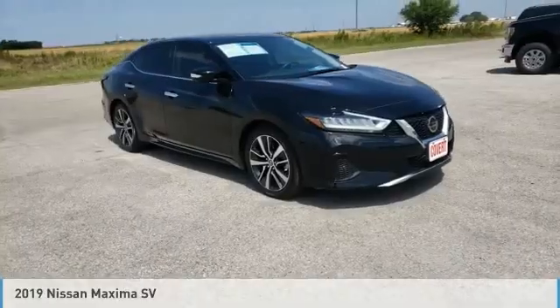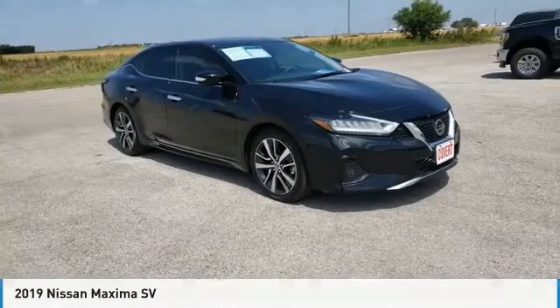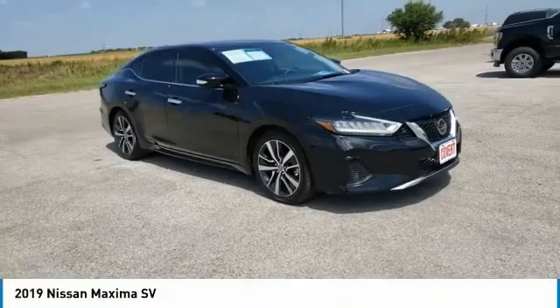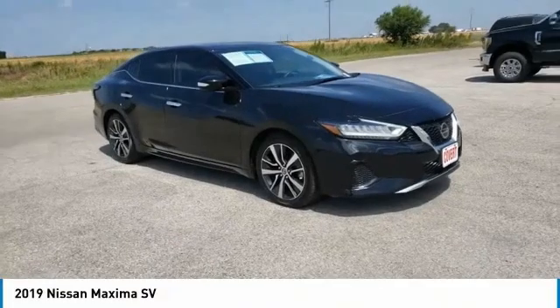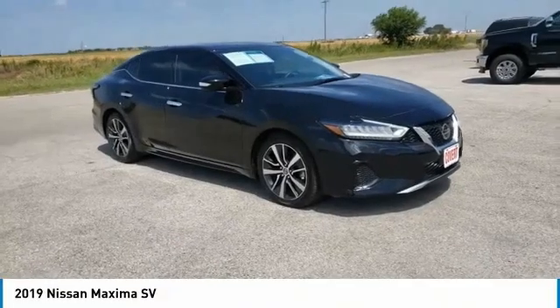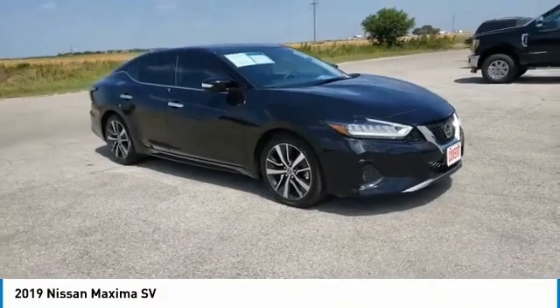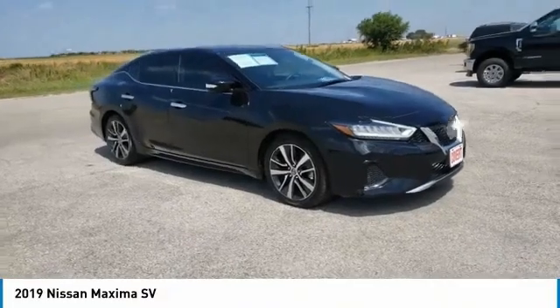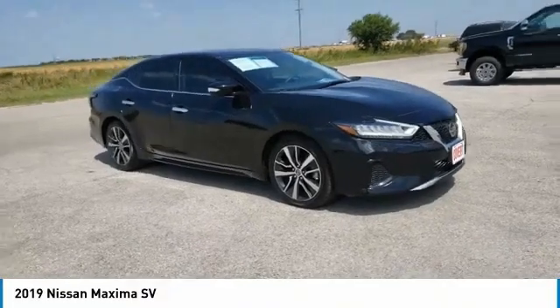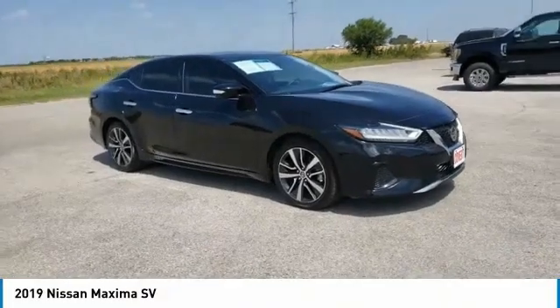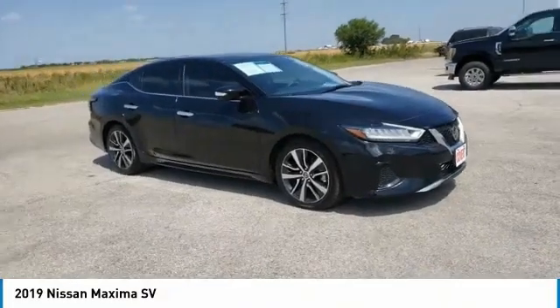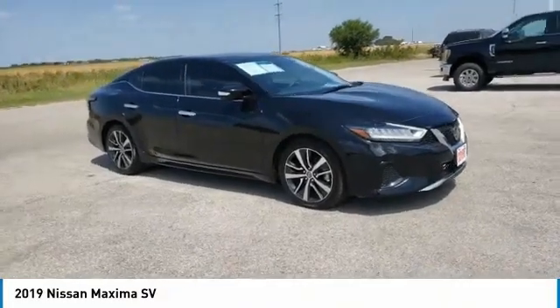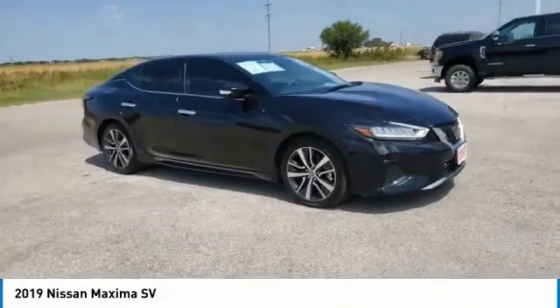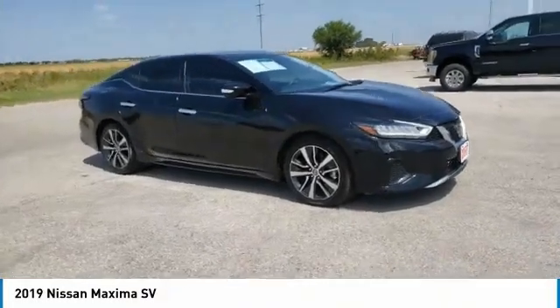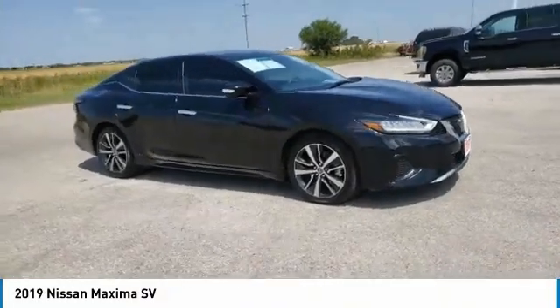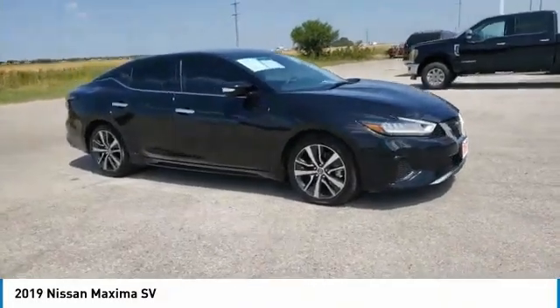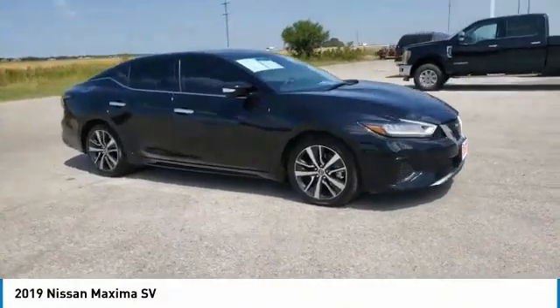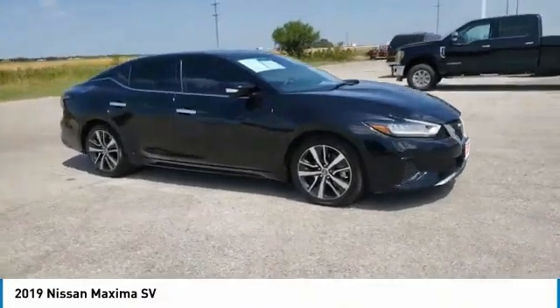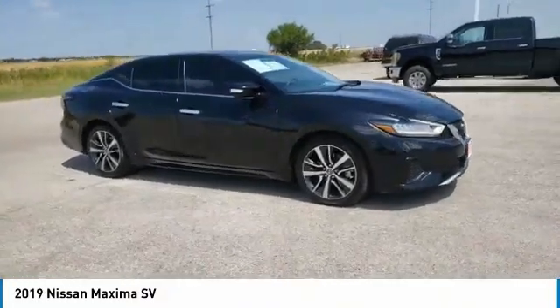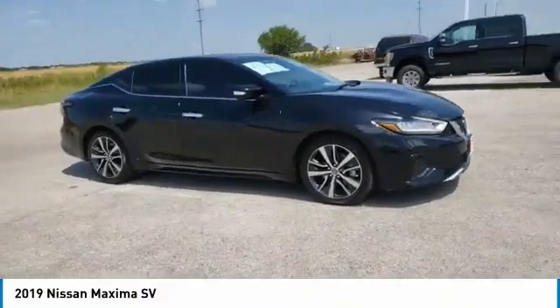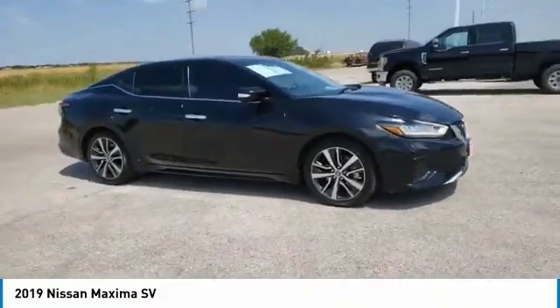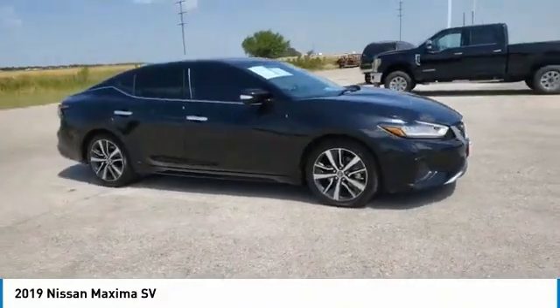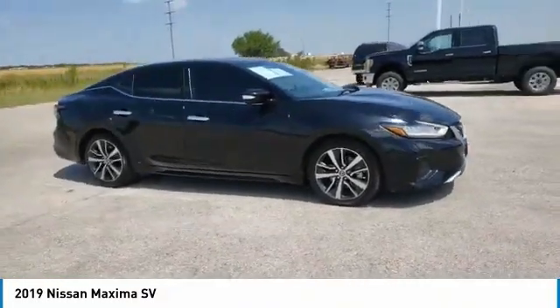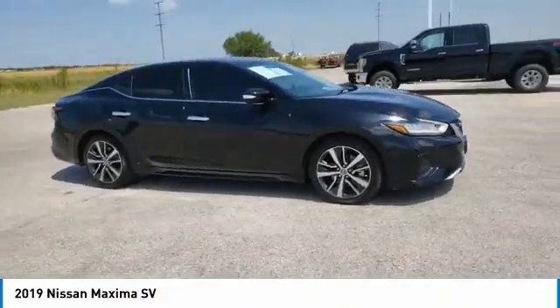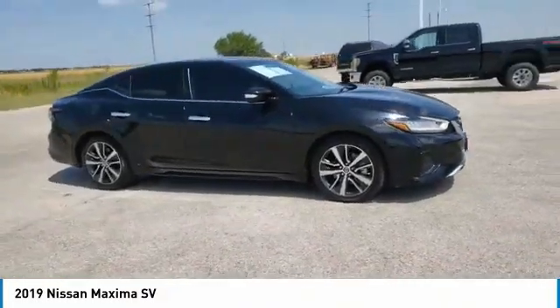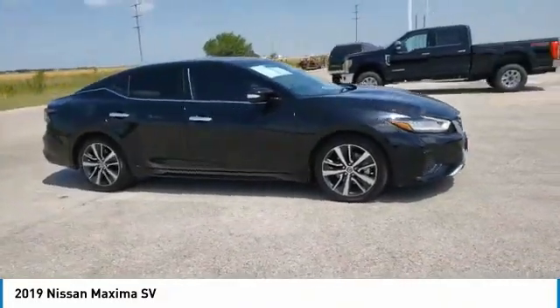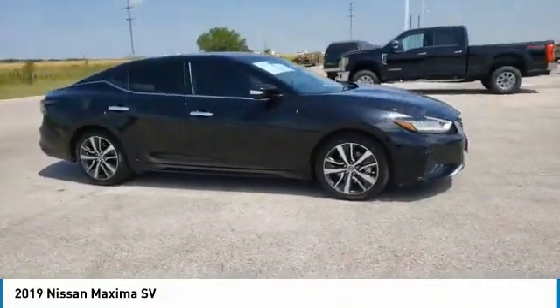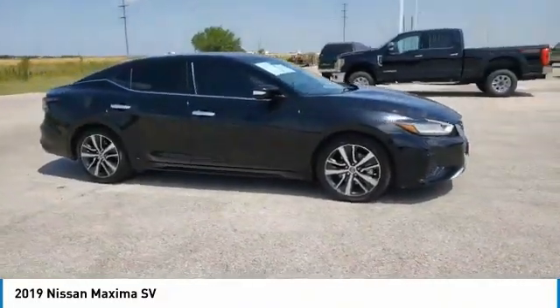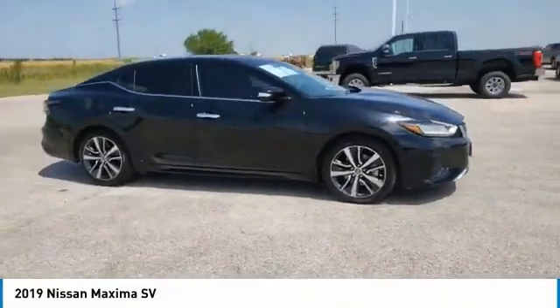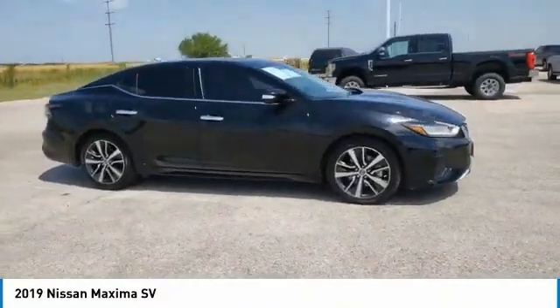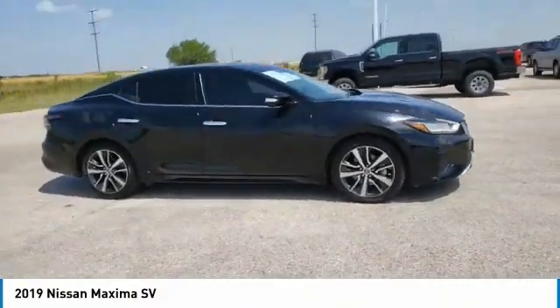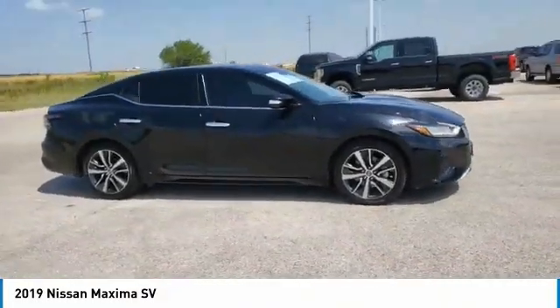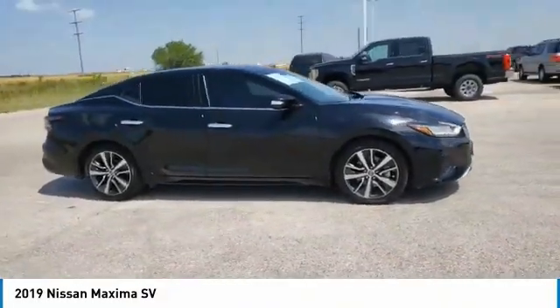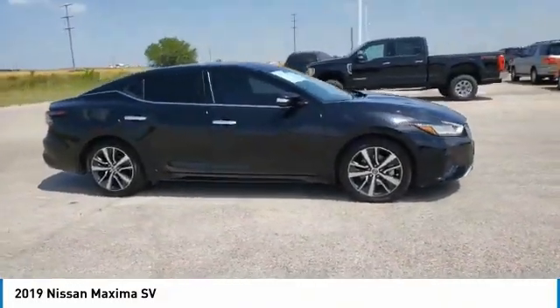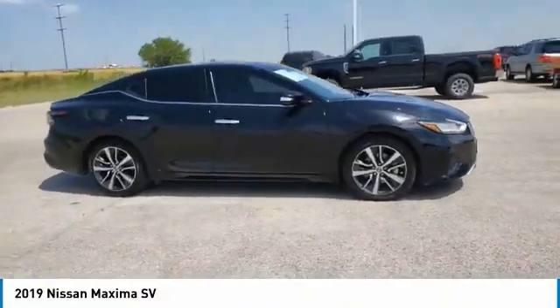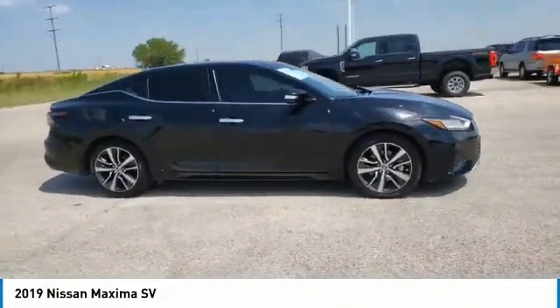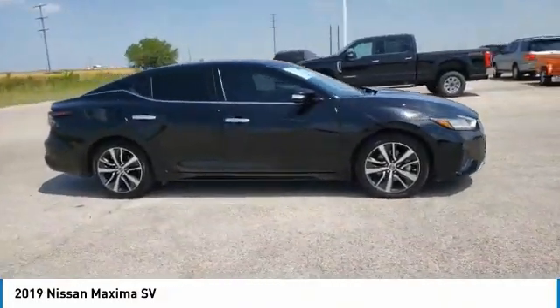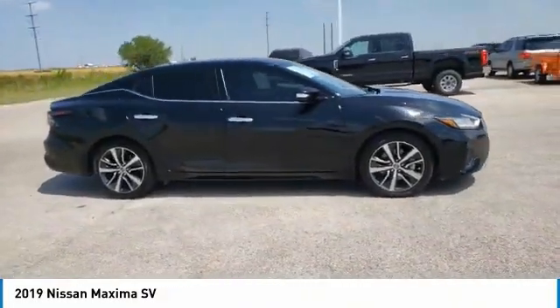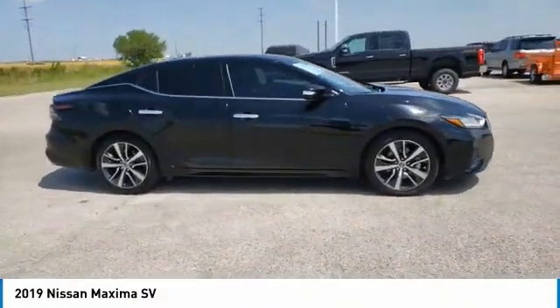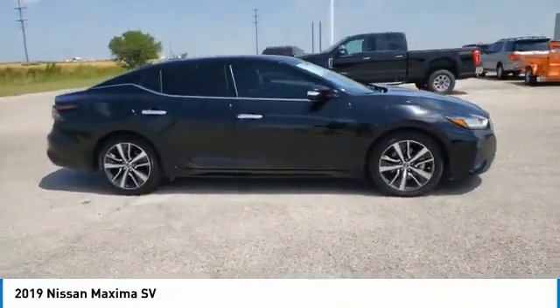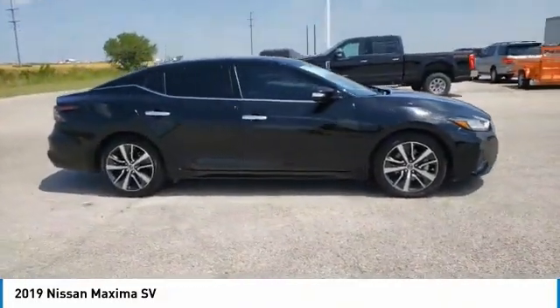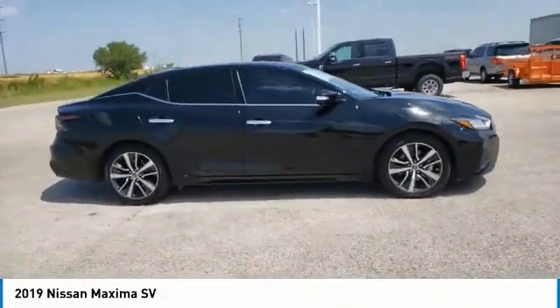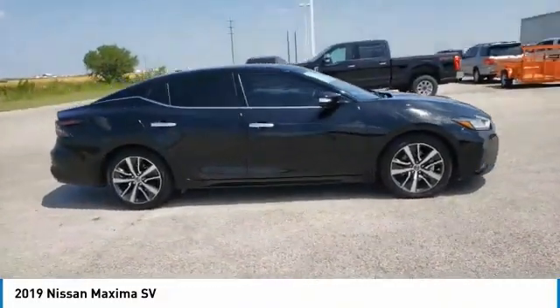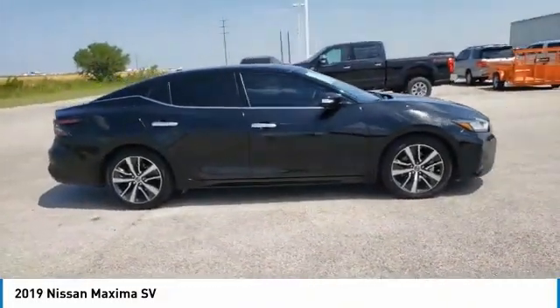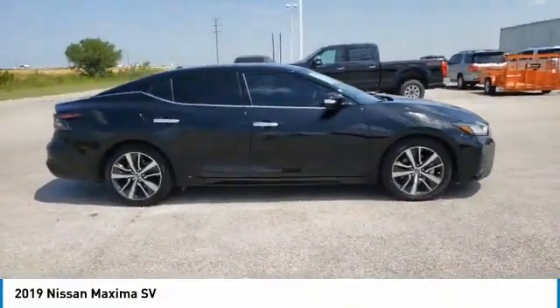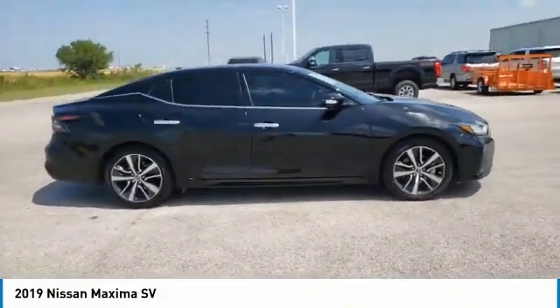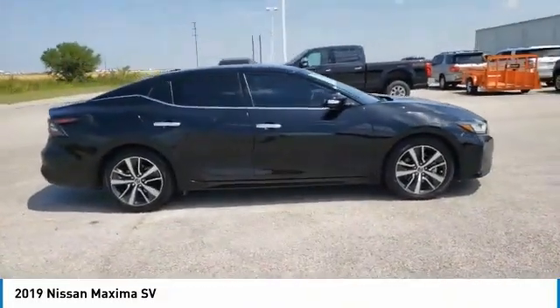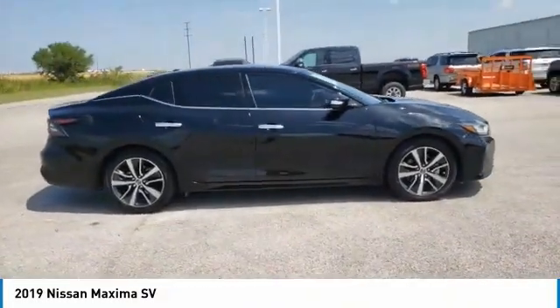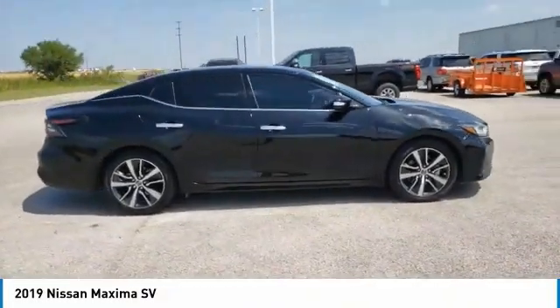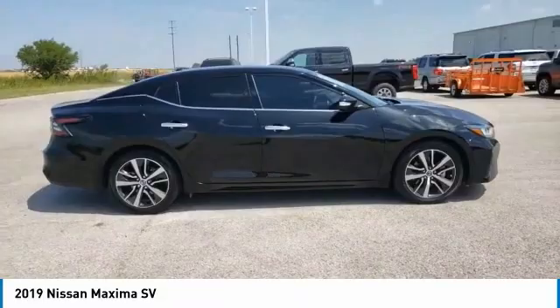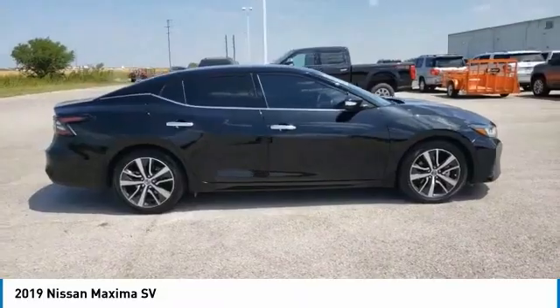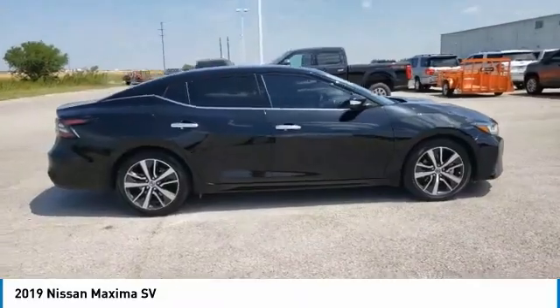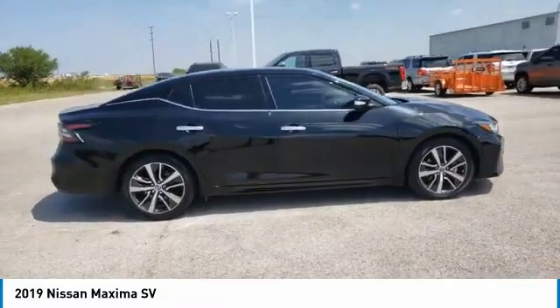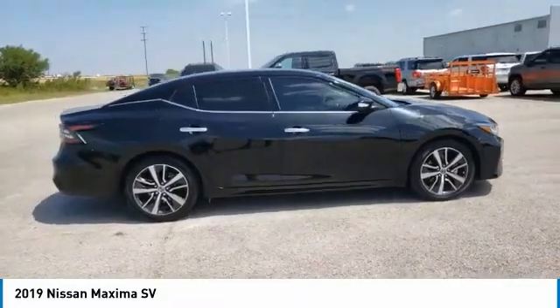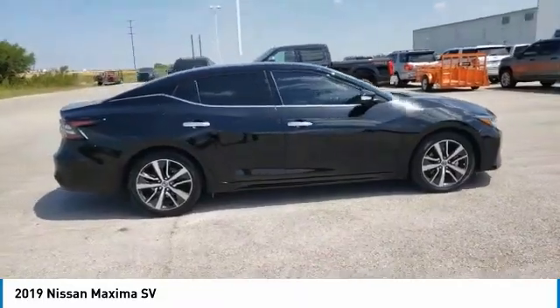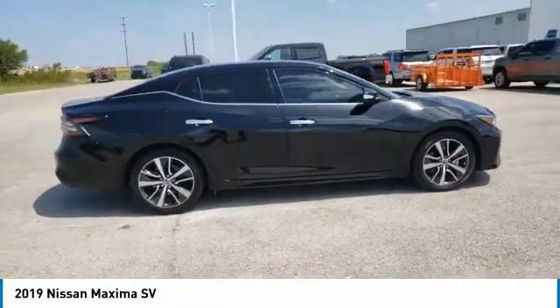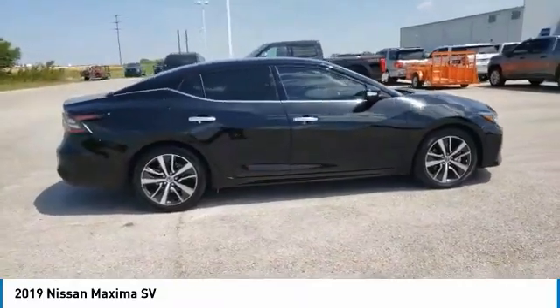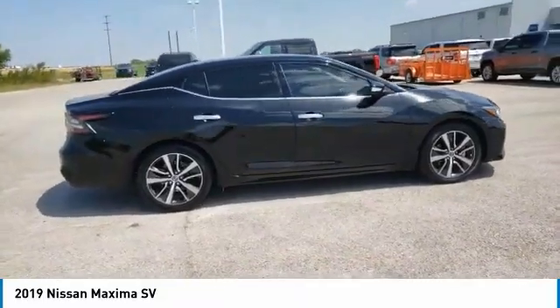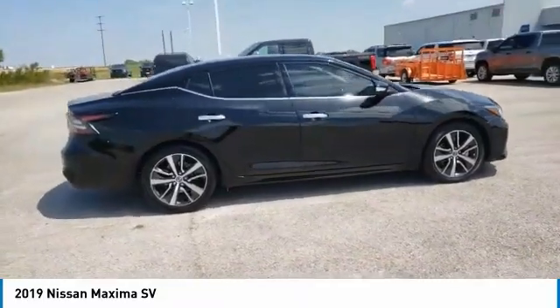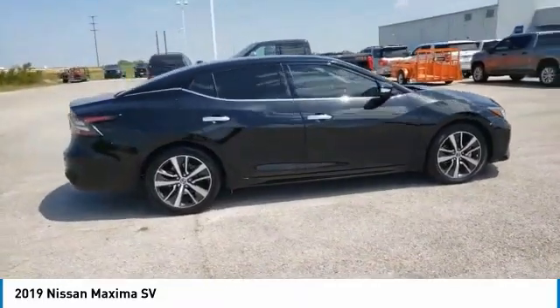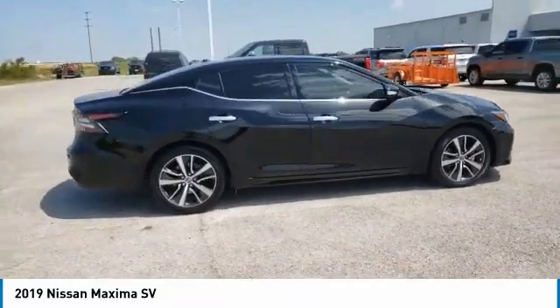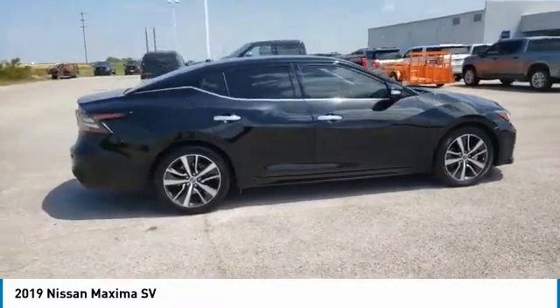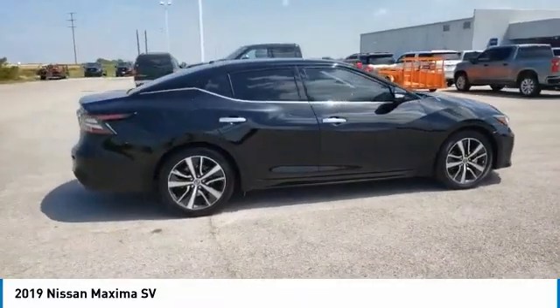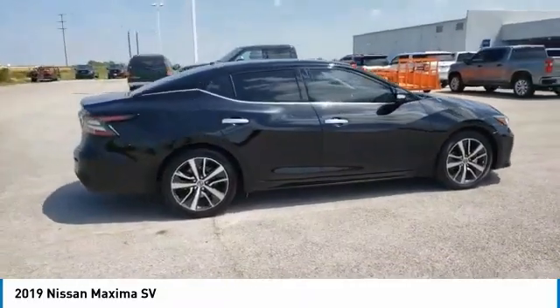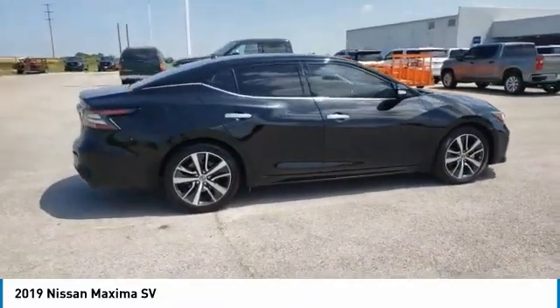Stop by and take a look at the 2019 Maxima. Maxima offers elegance with an edge.